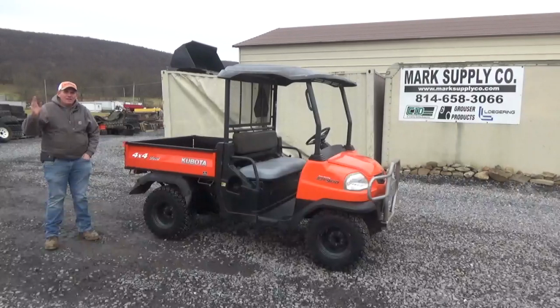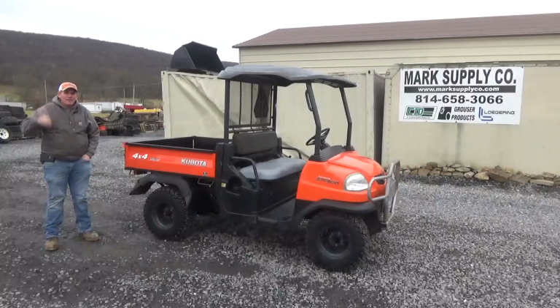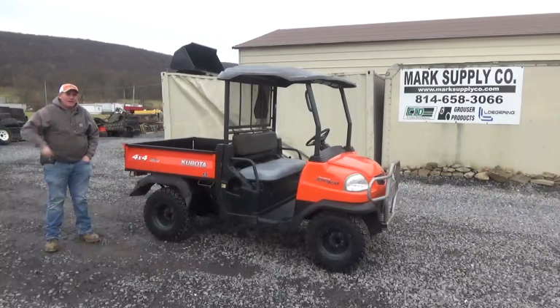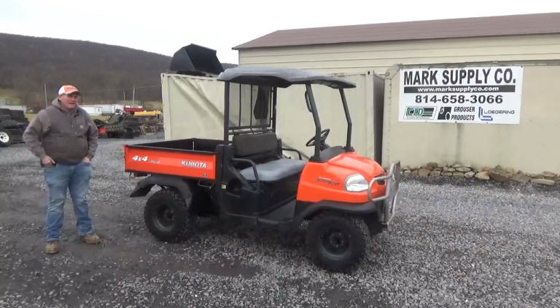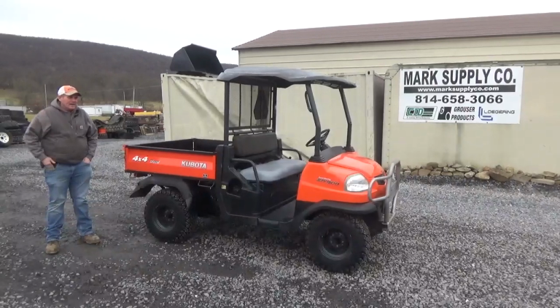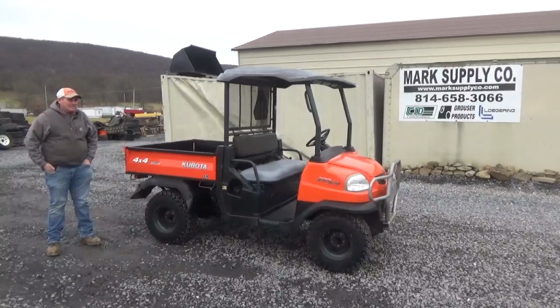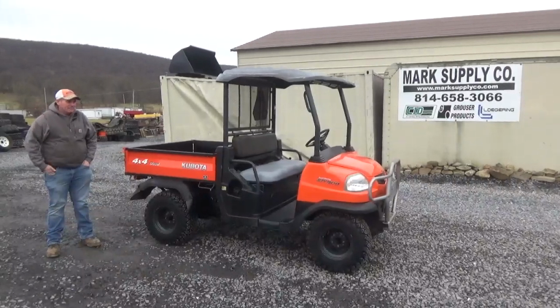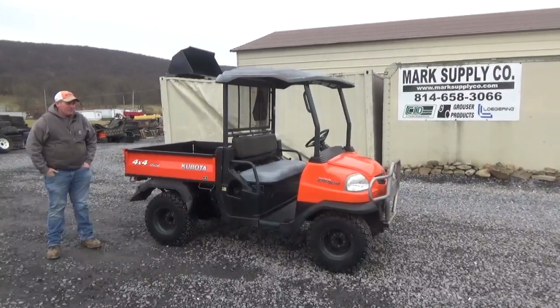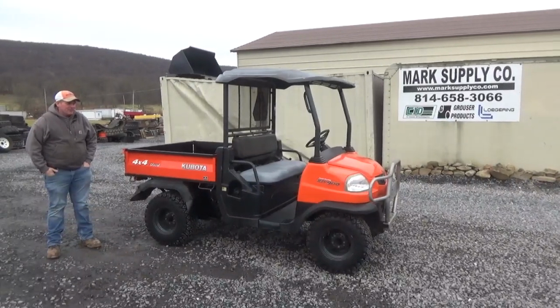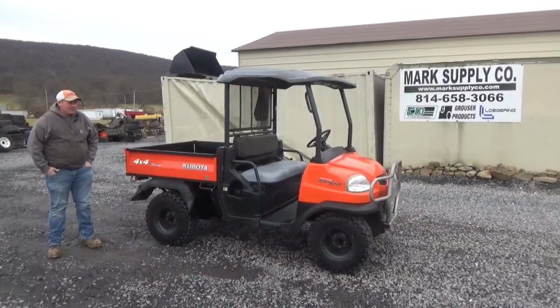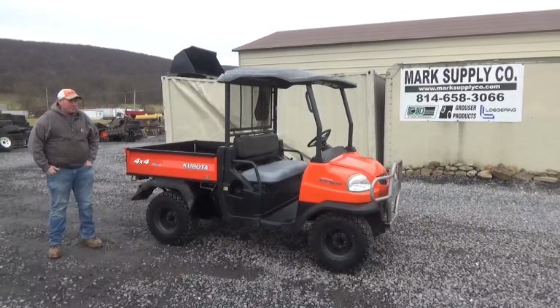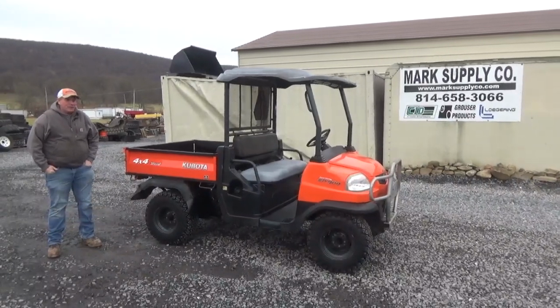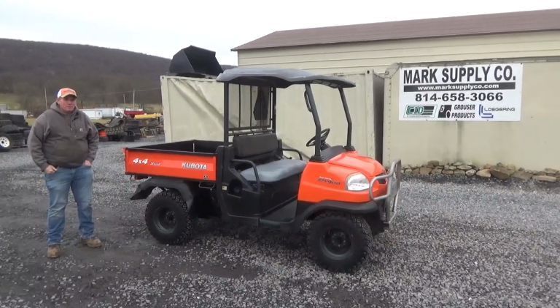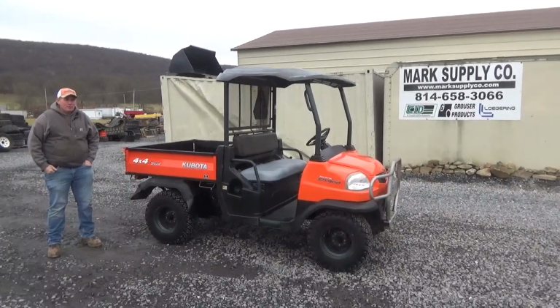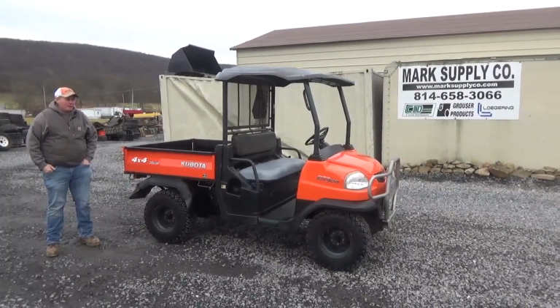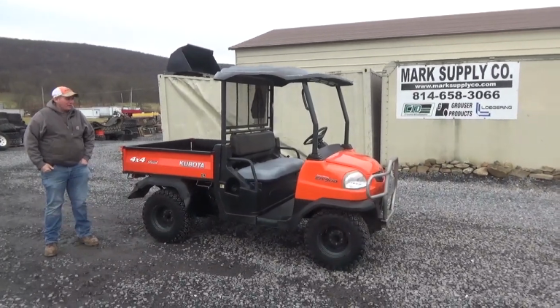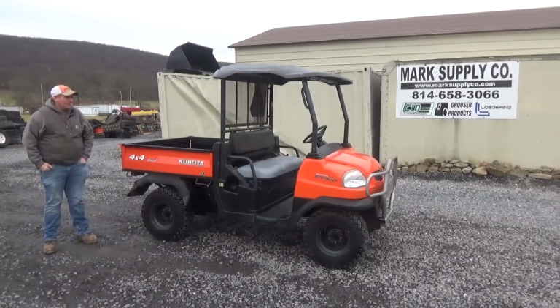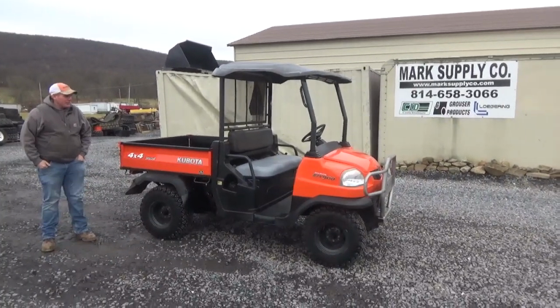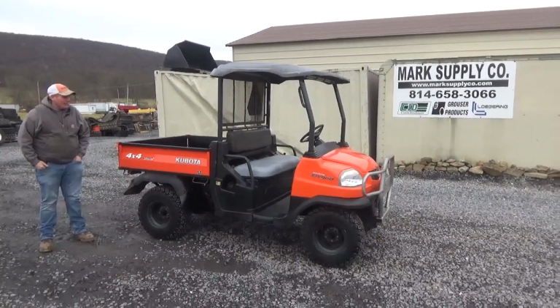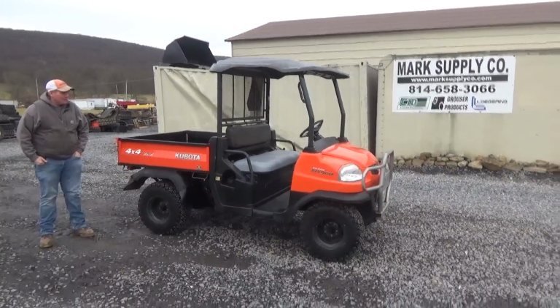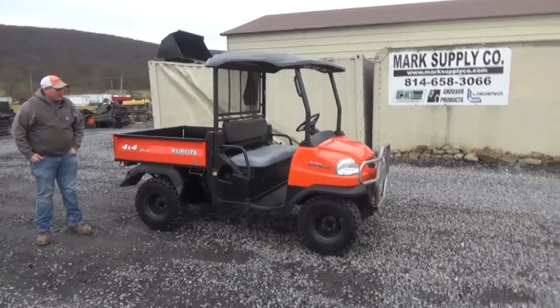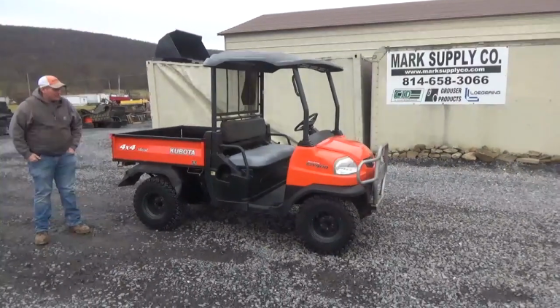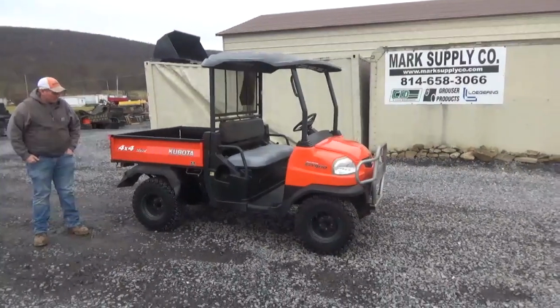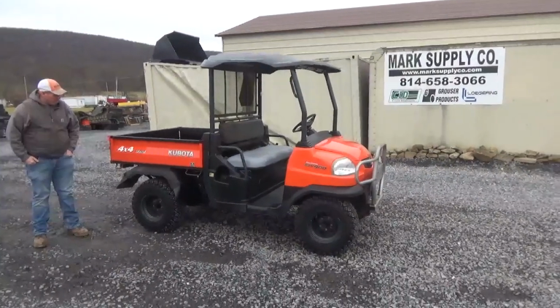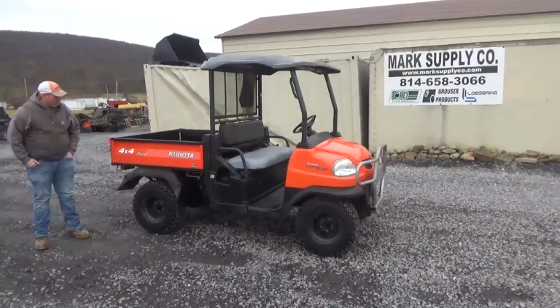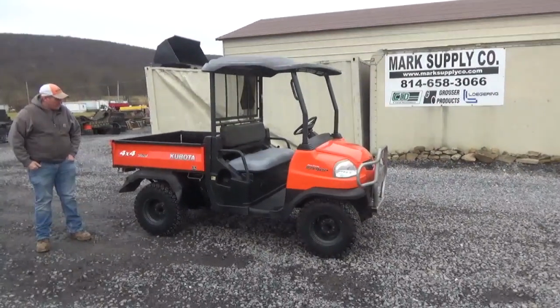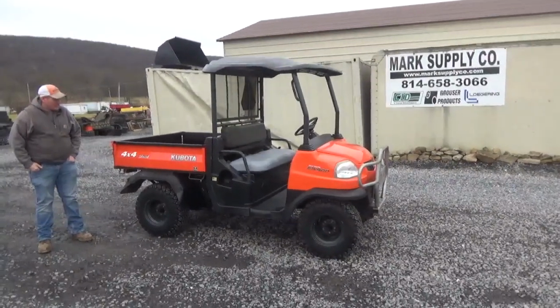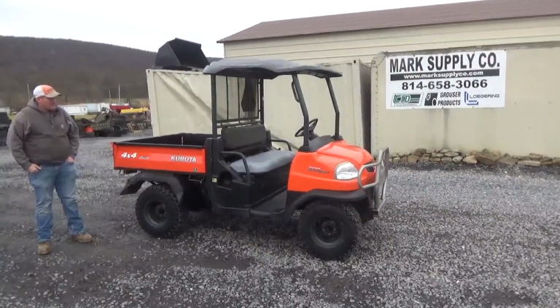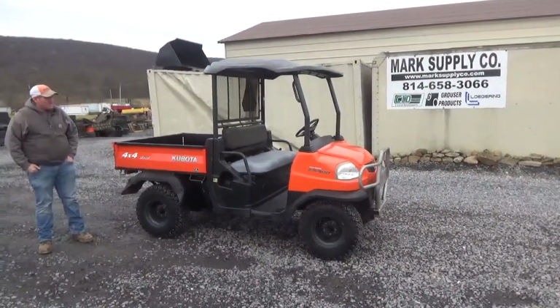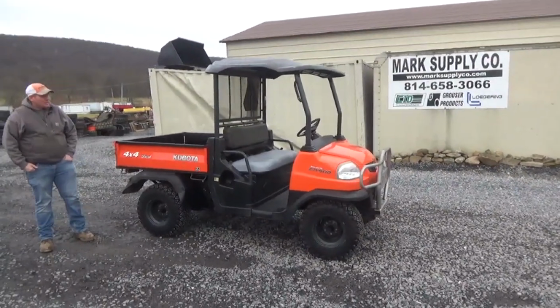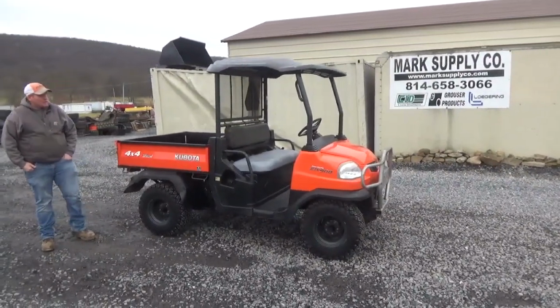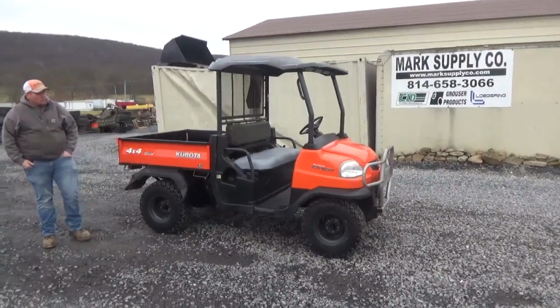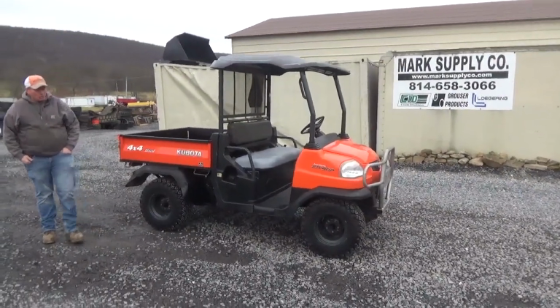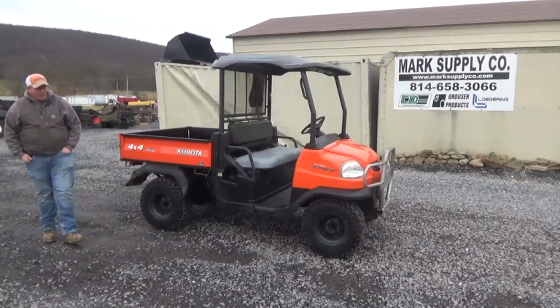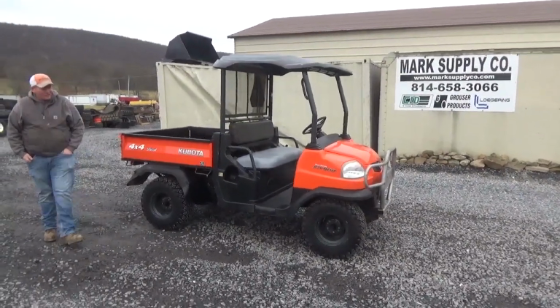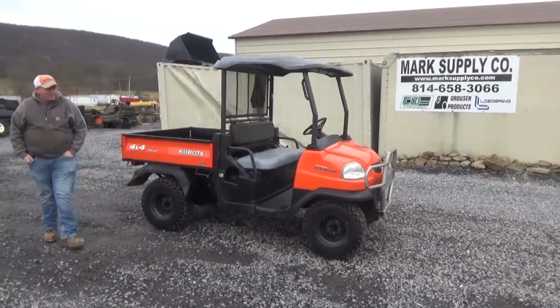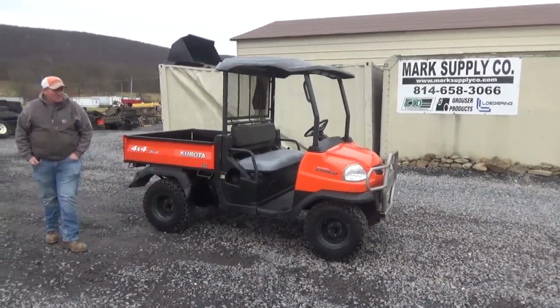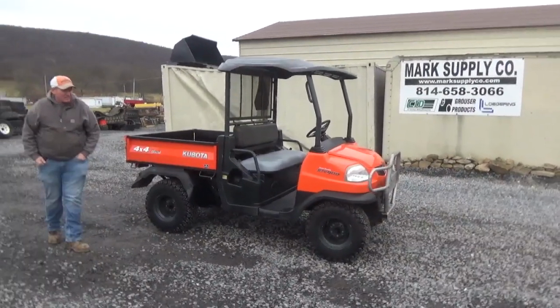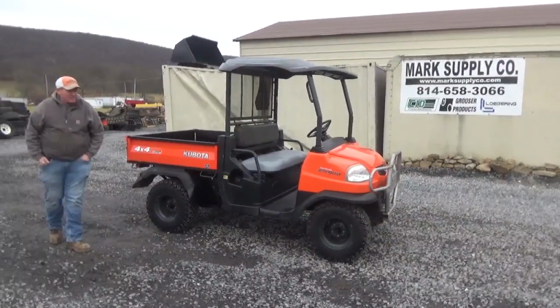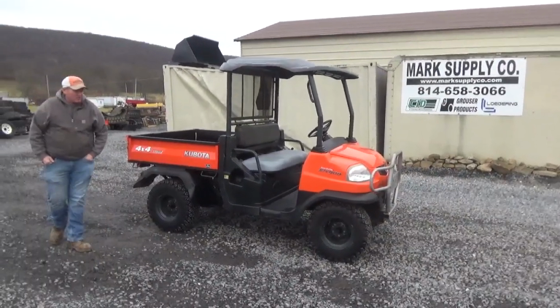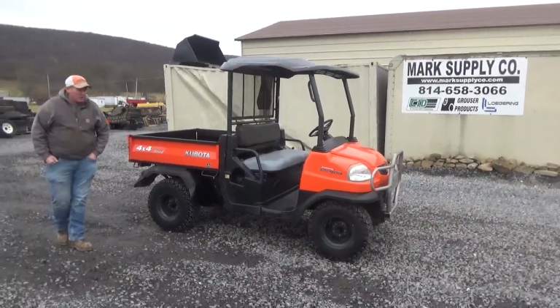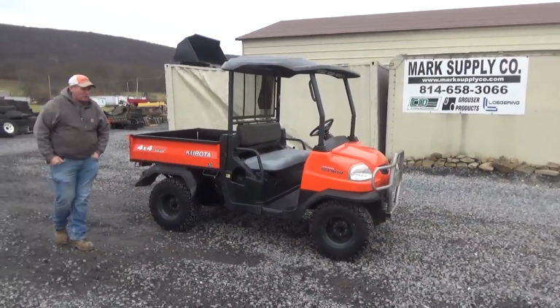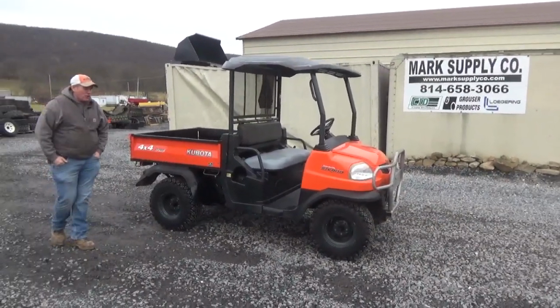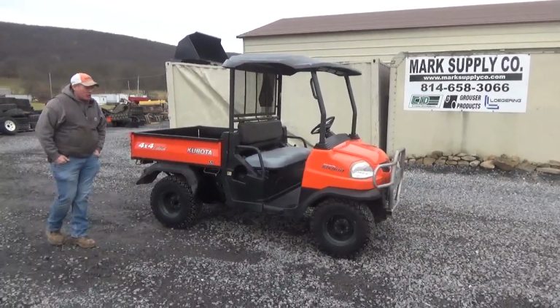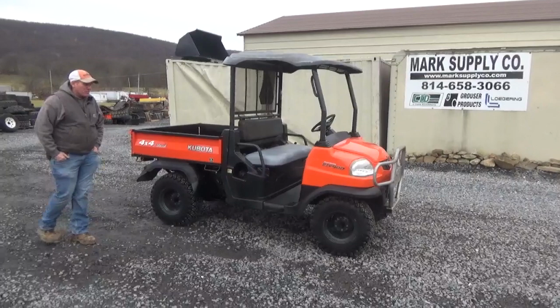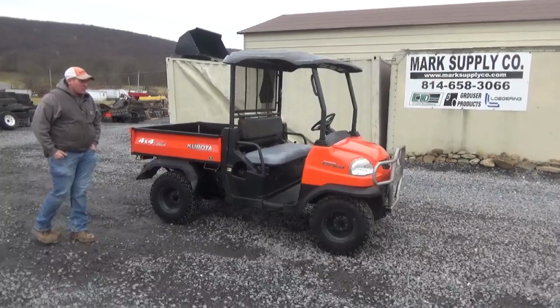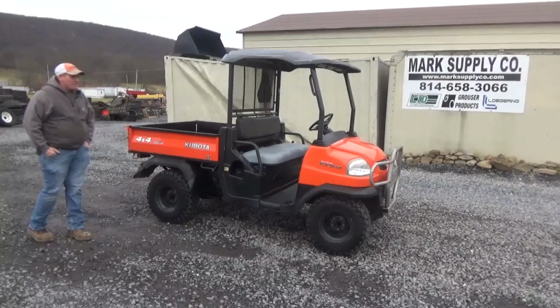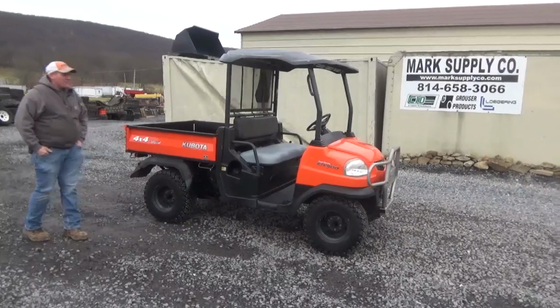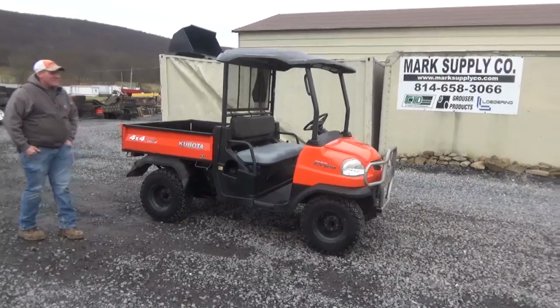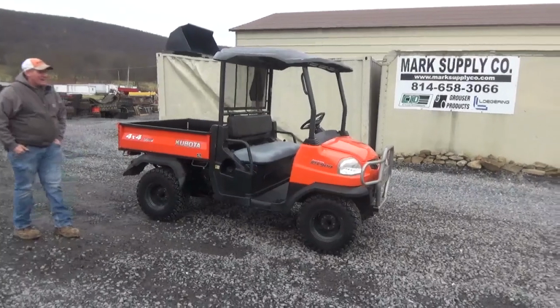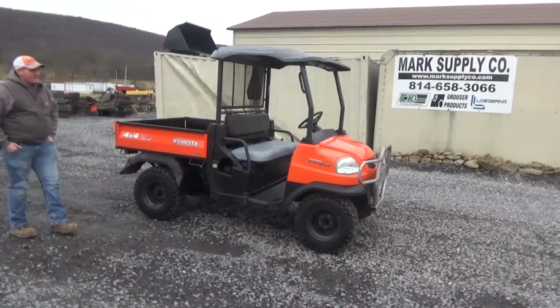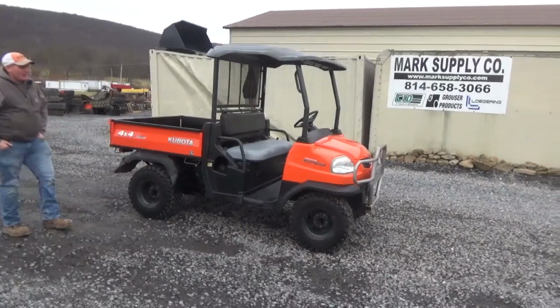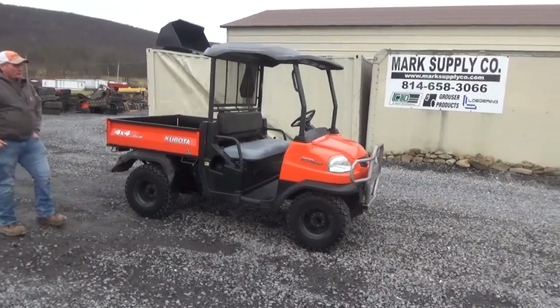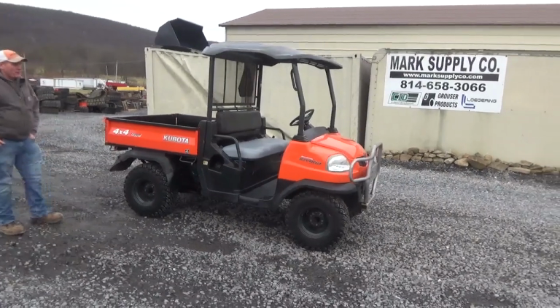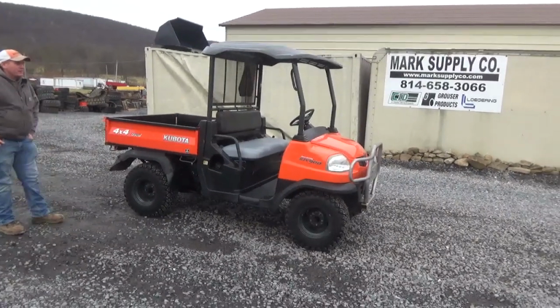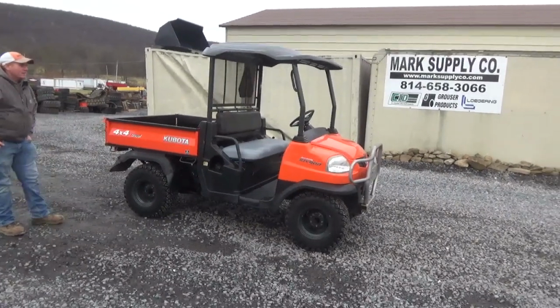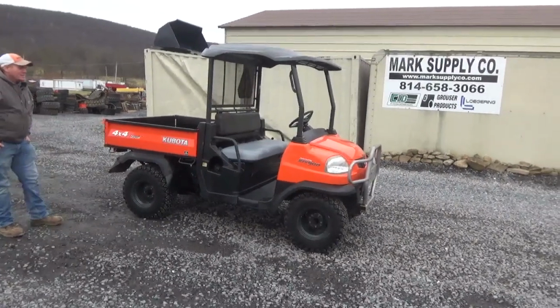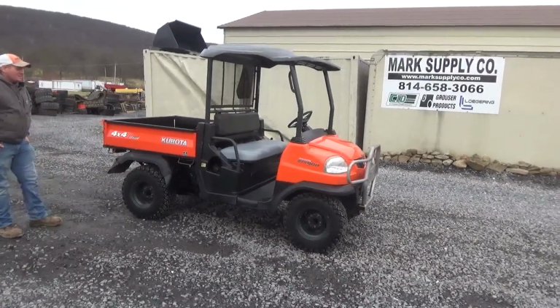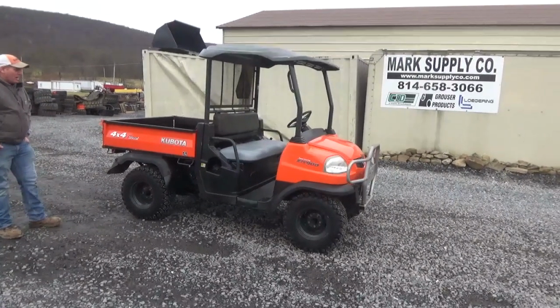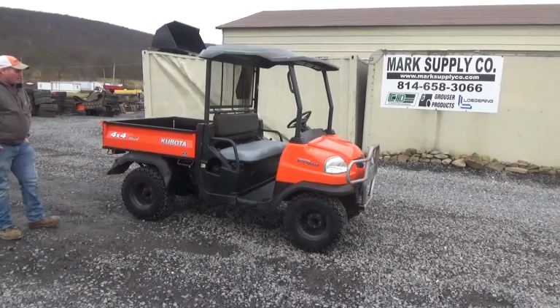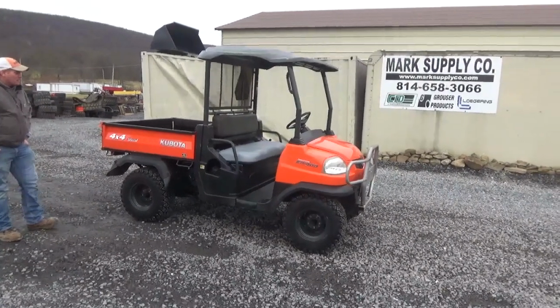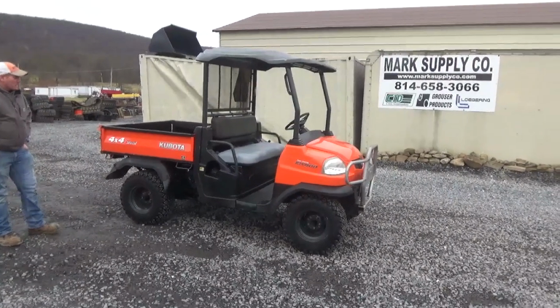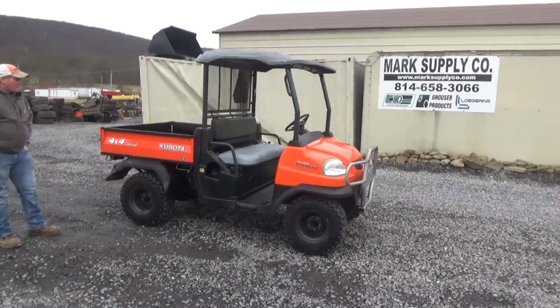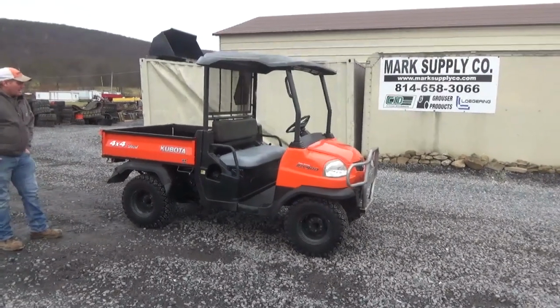Hi guys, Nick Miller today from Mark's Supply Company. Today I have for you a really nice 2006 Kubota RTV 900 side-by-side.